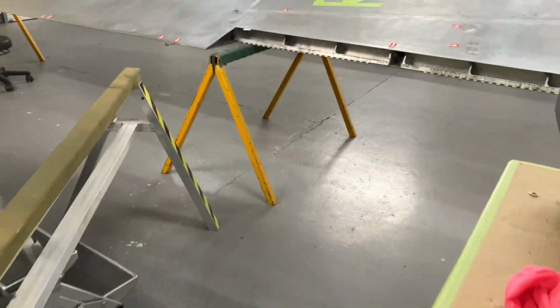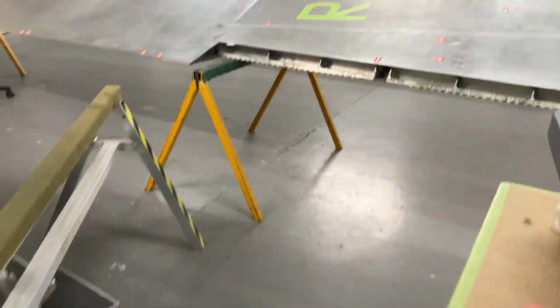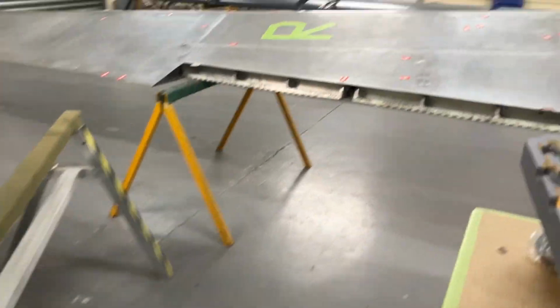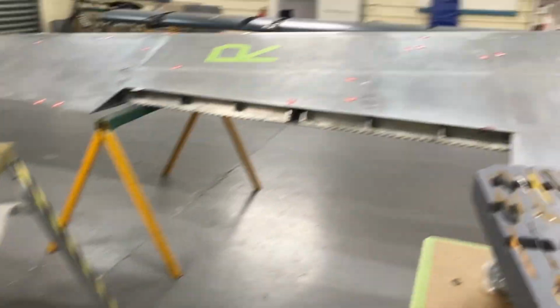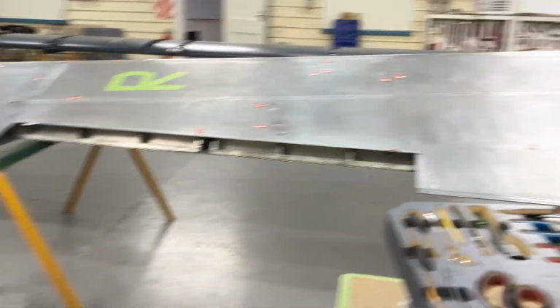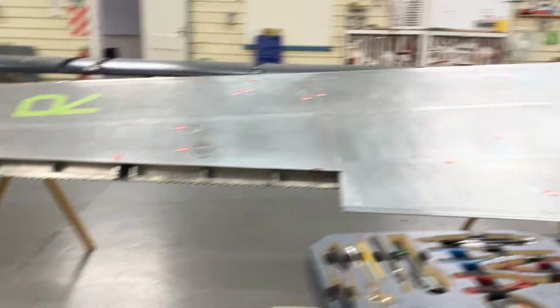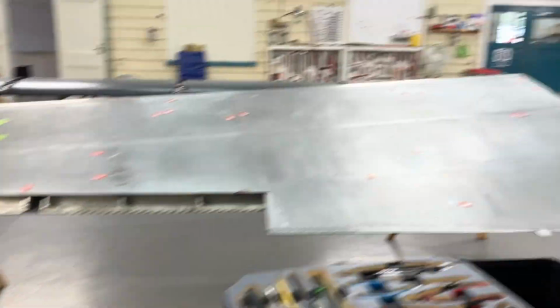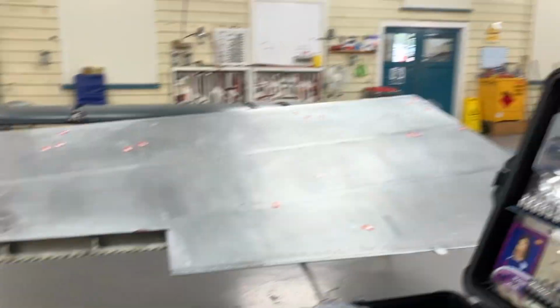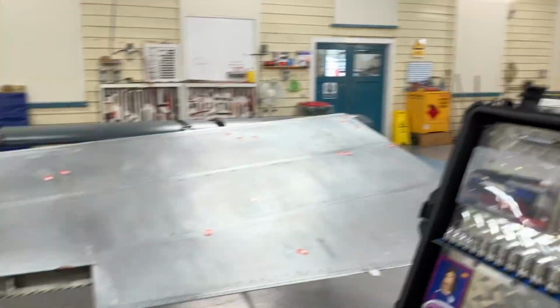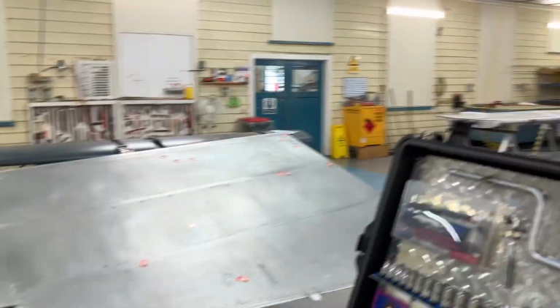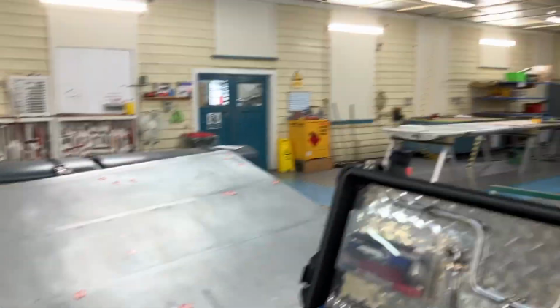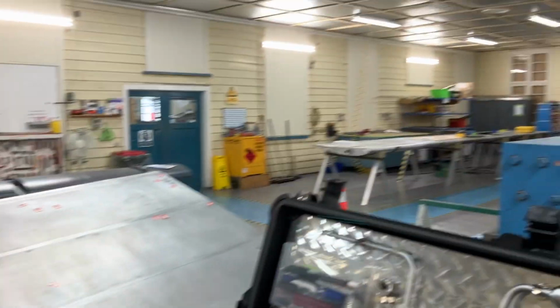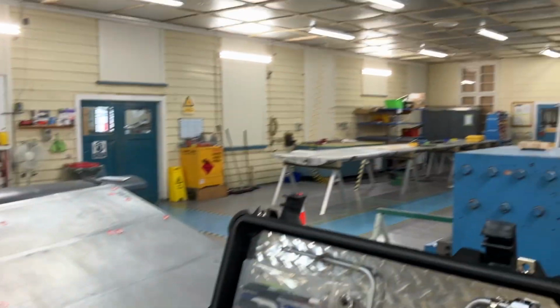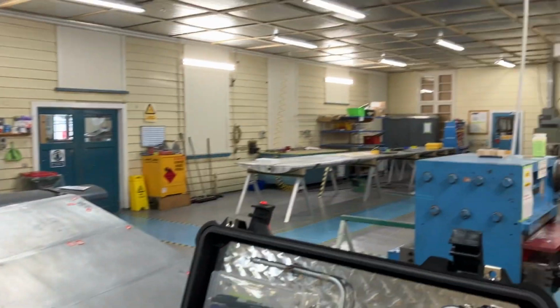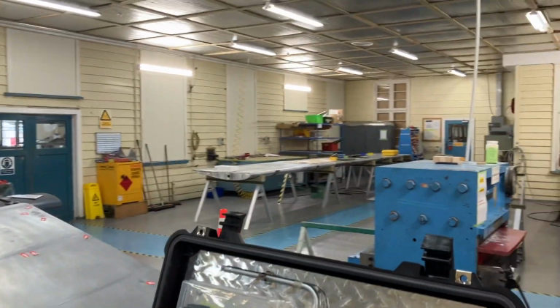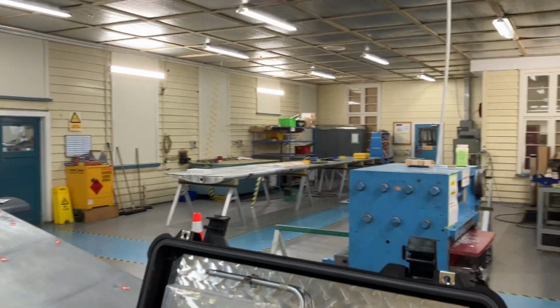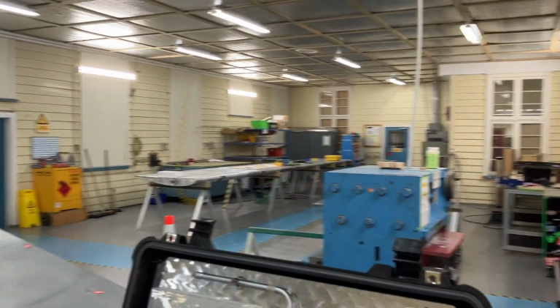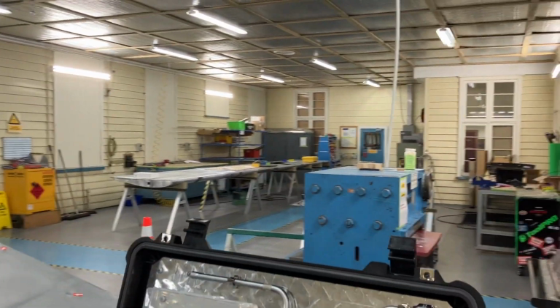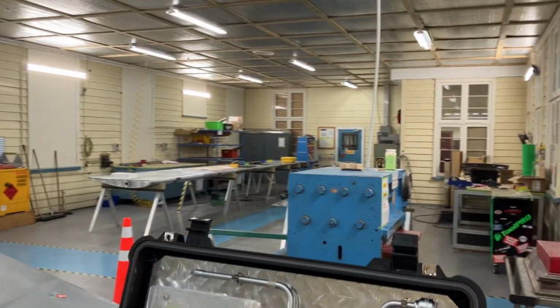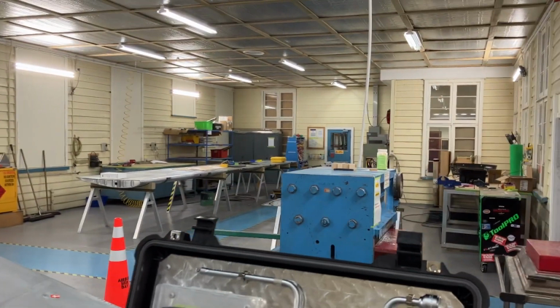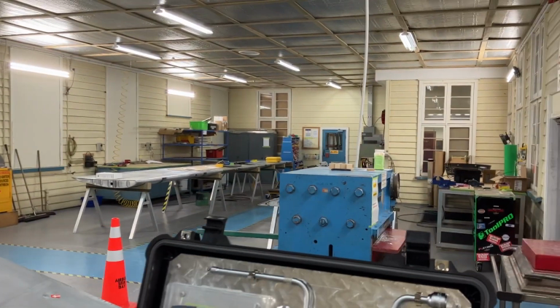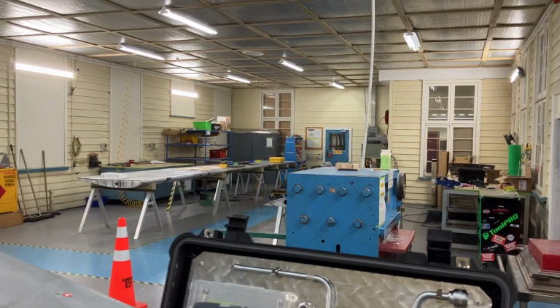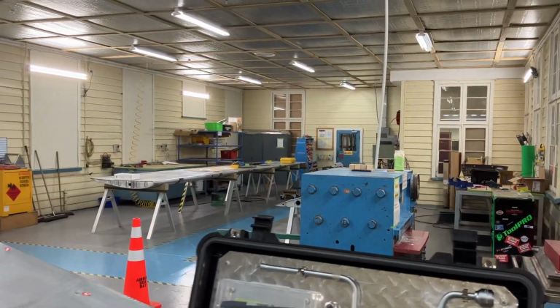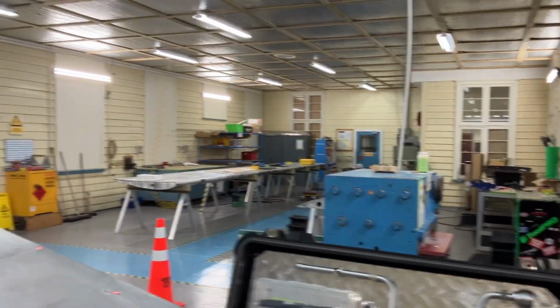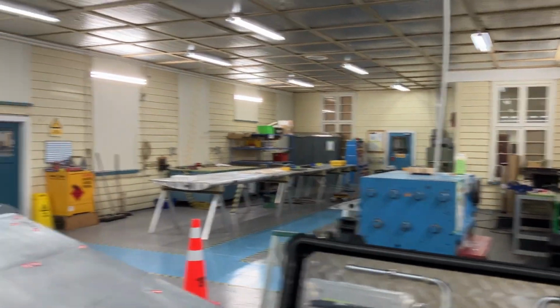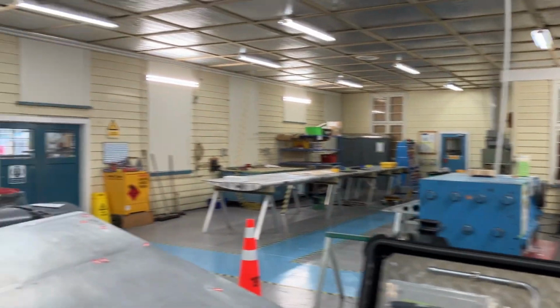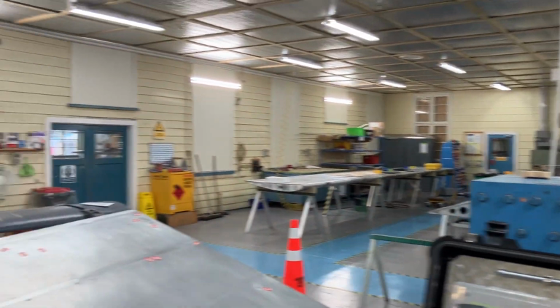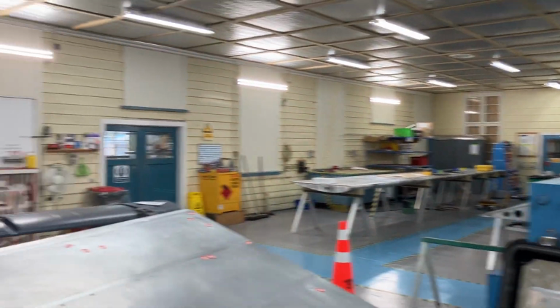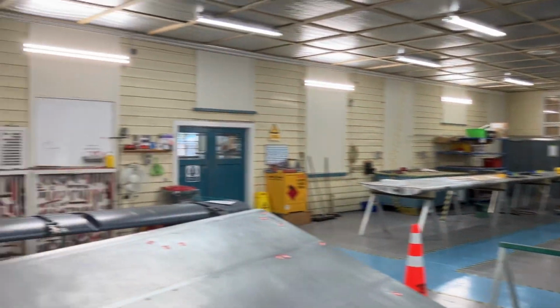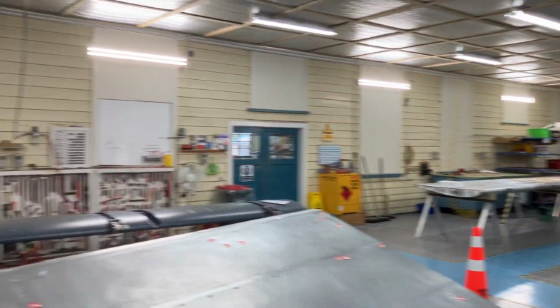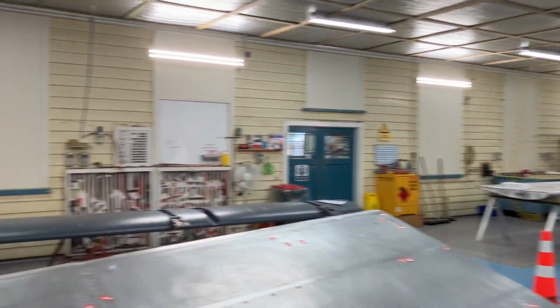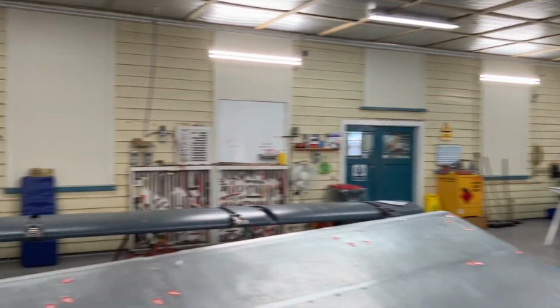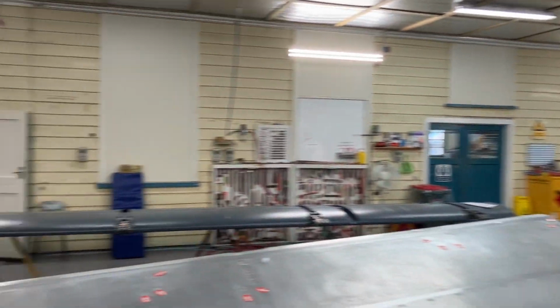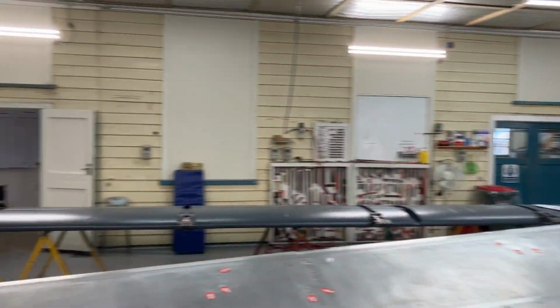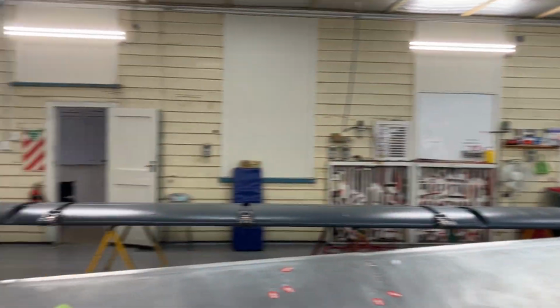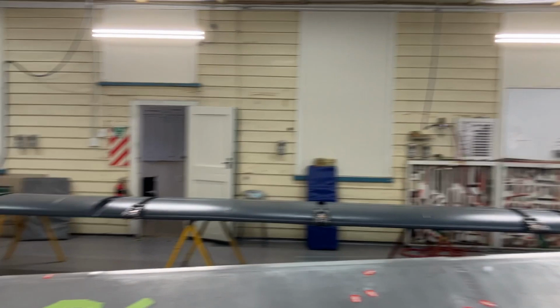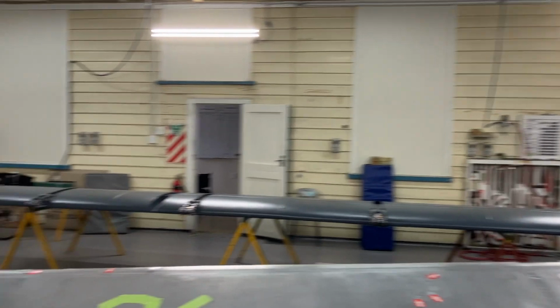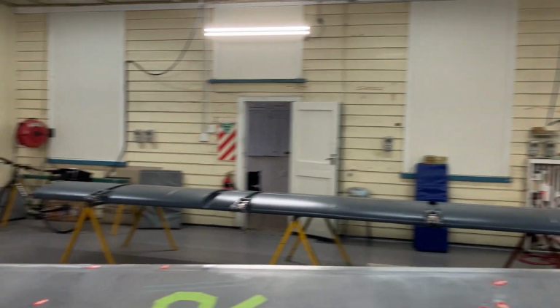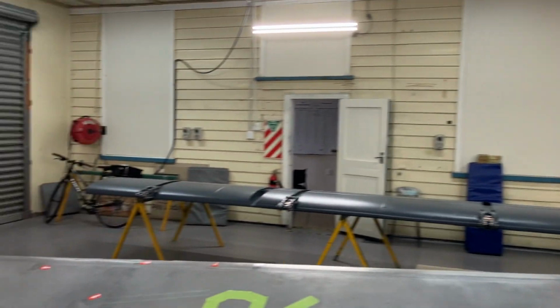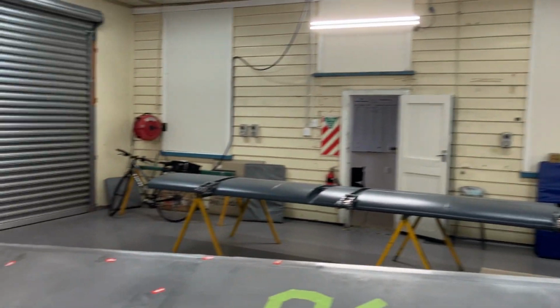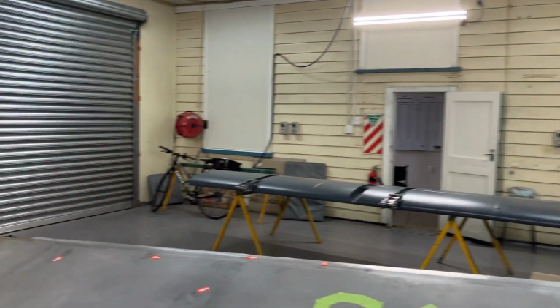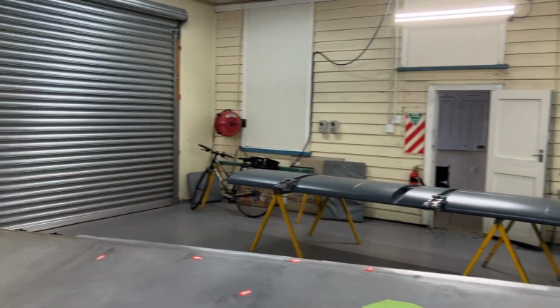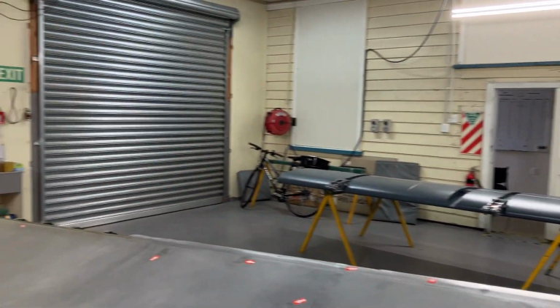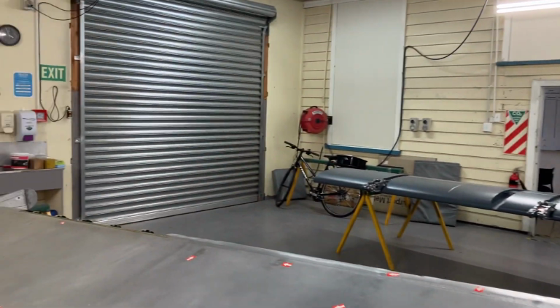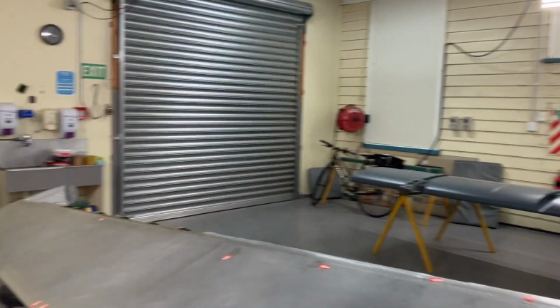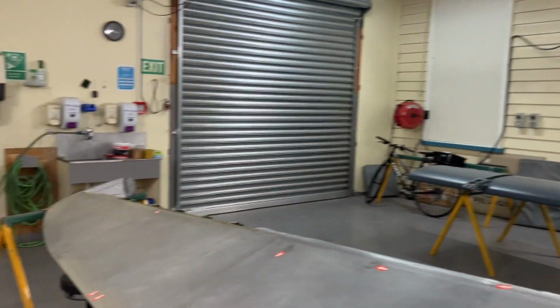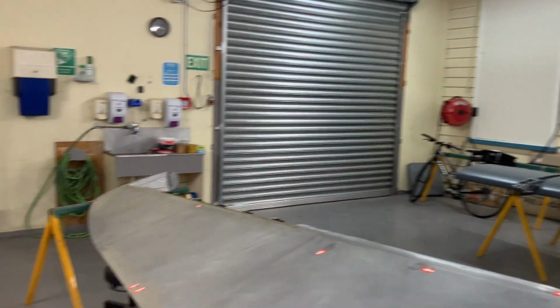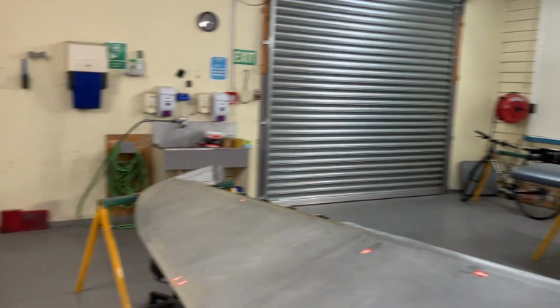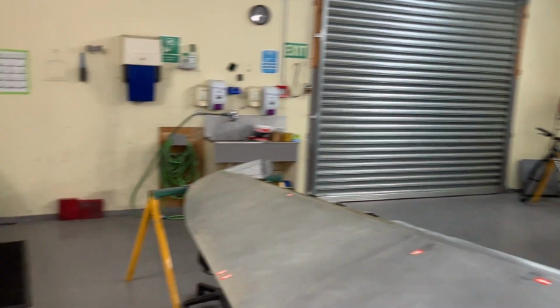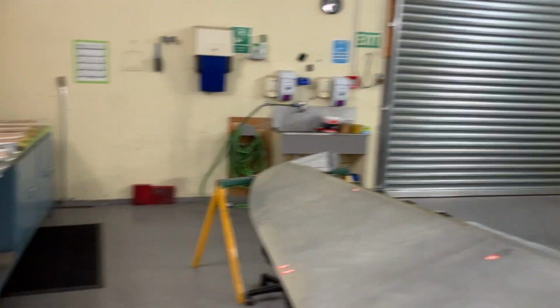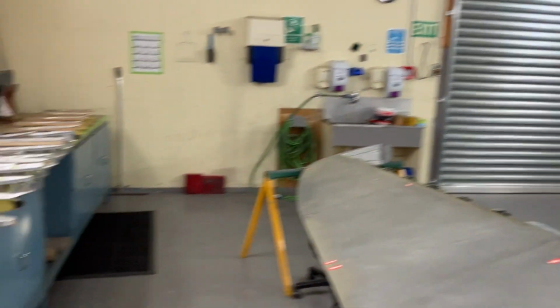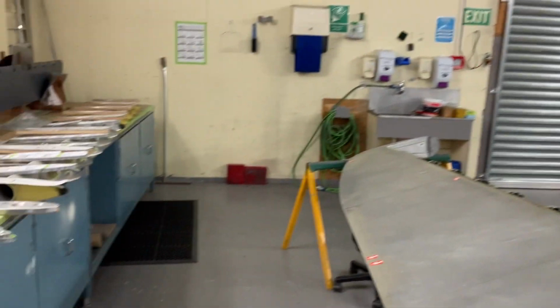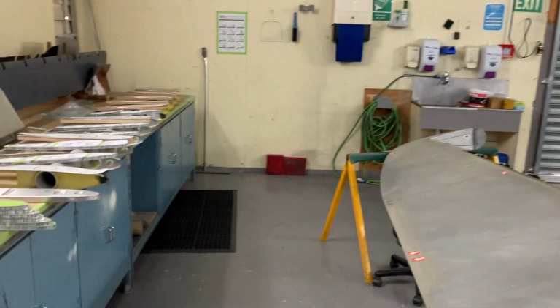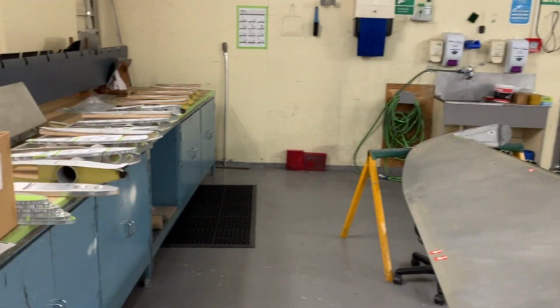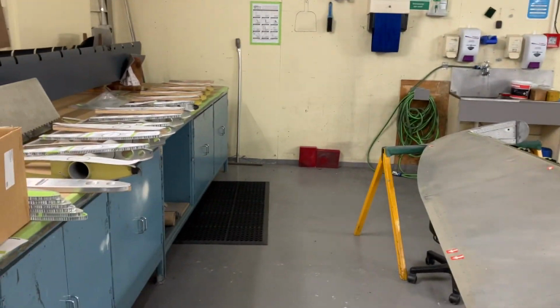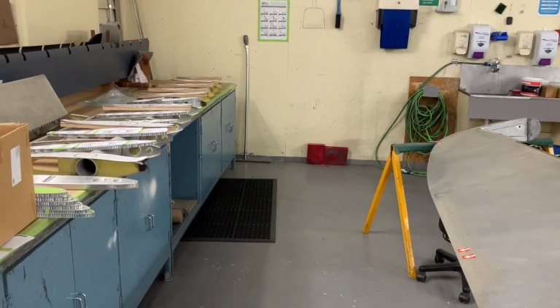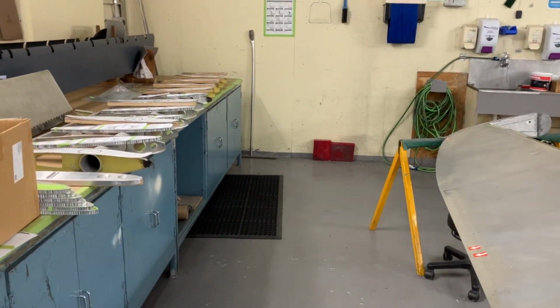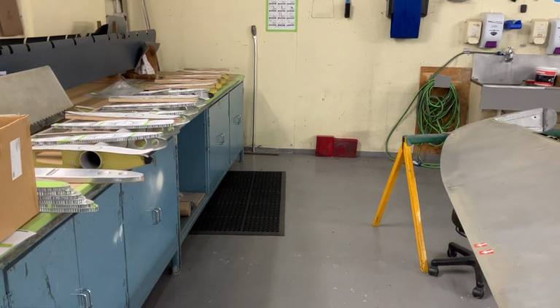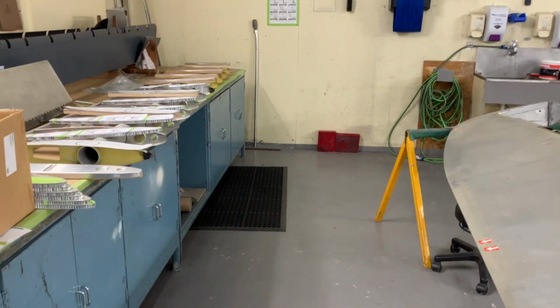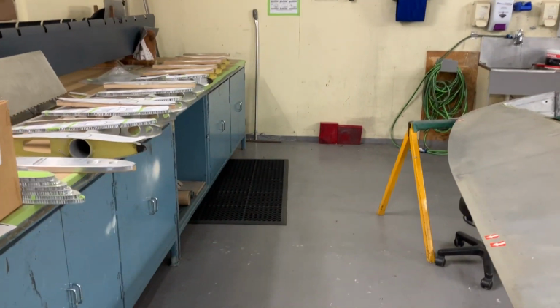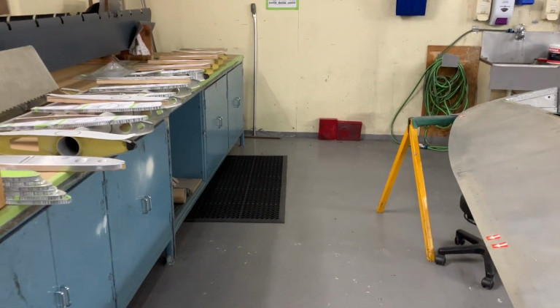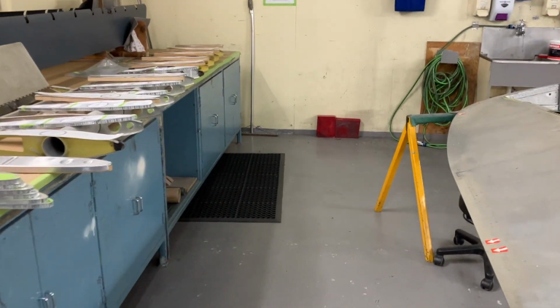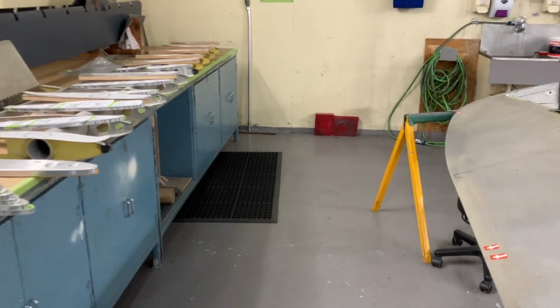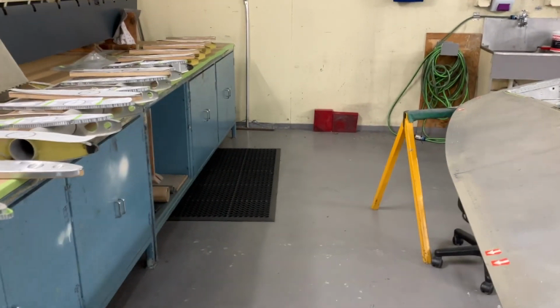This is my skin bay, well where I work. We do all sorts of repairs to Herx and Orion bits at the moment.